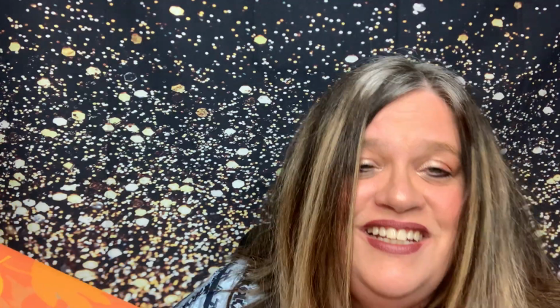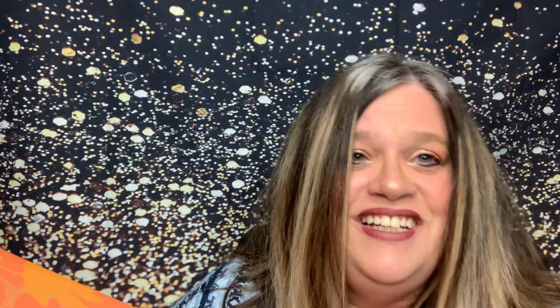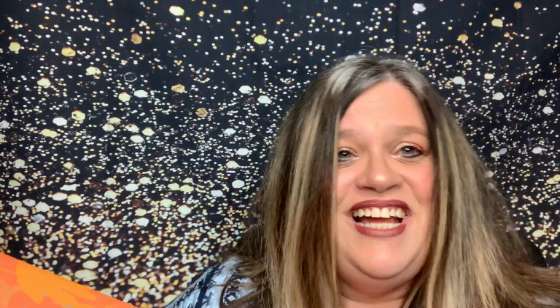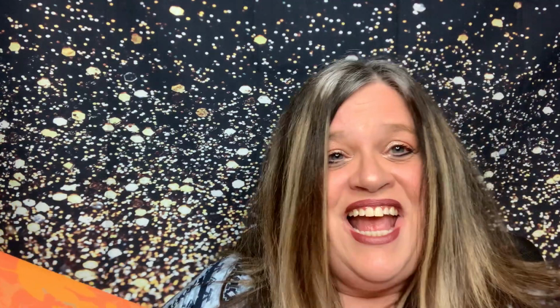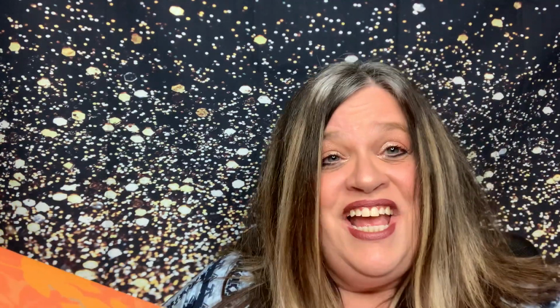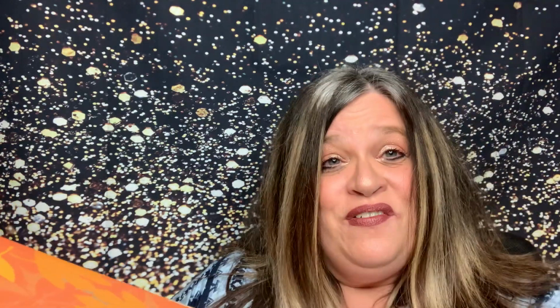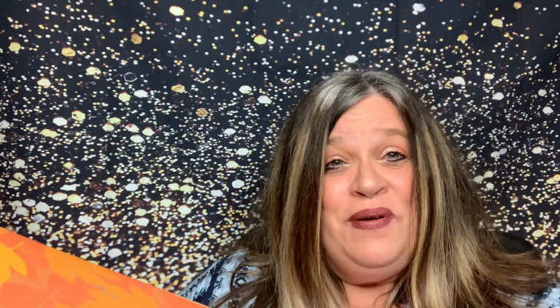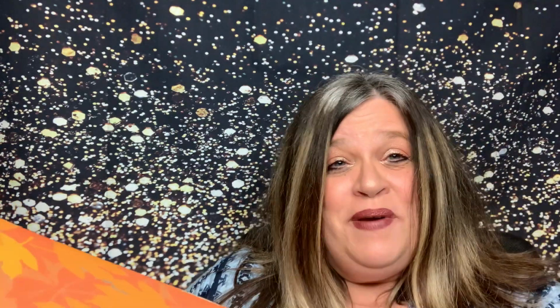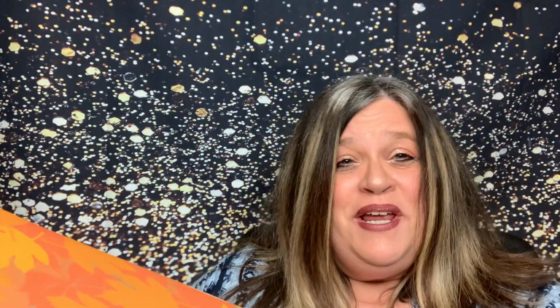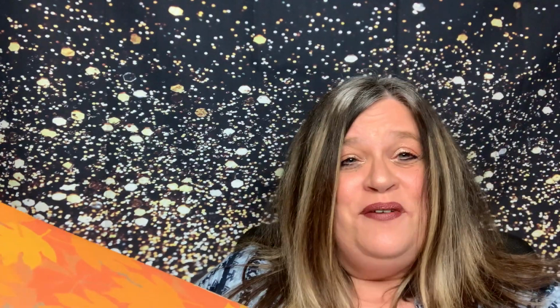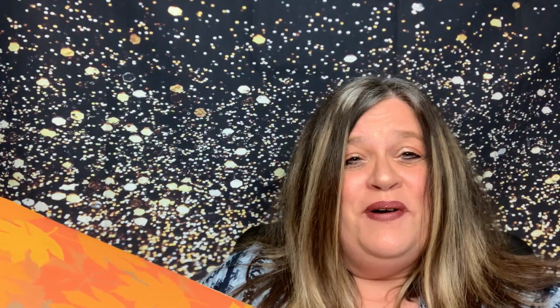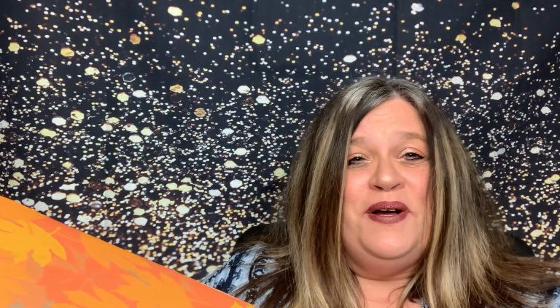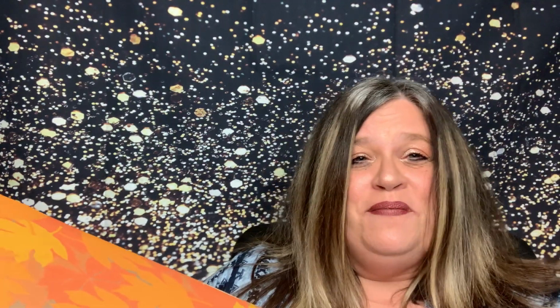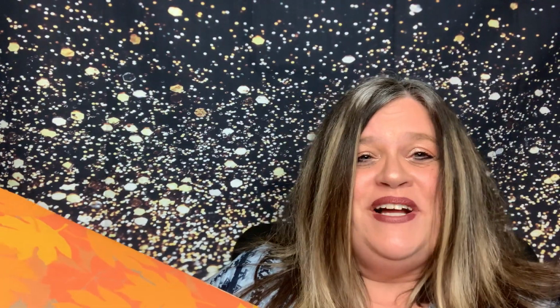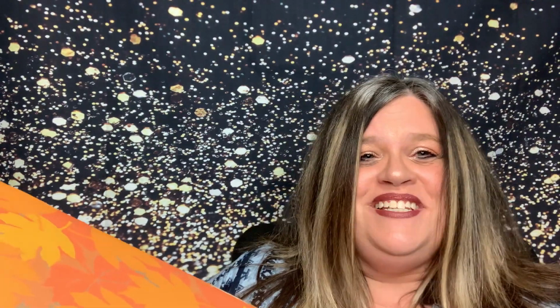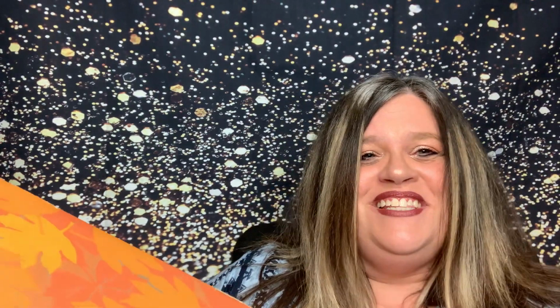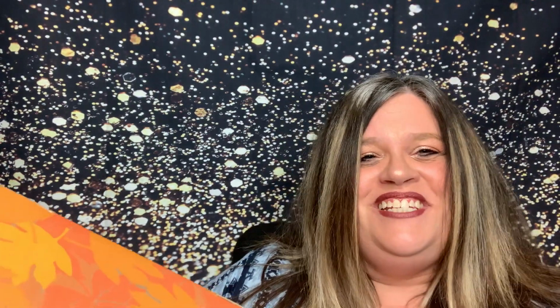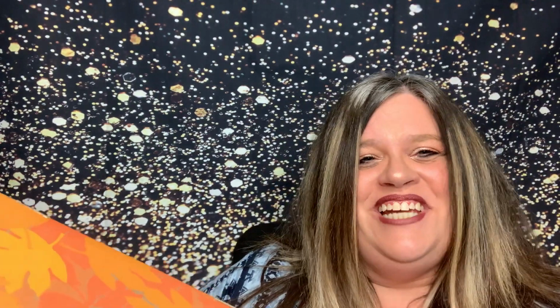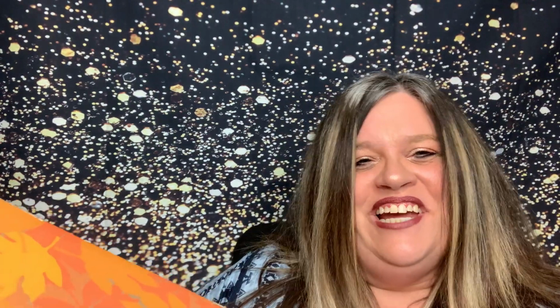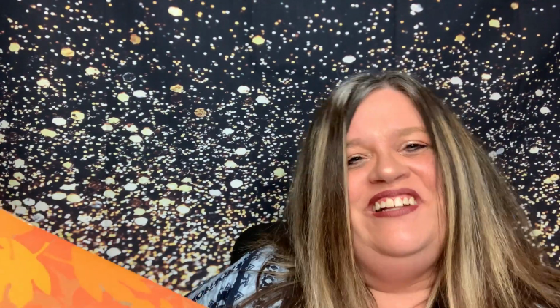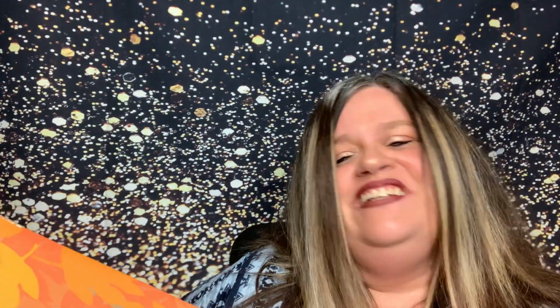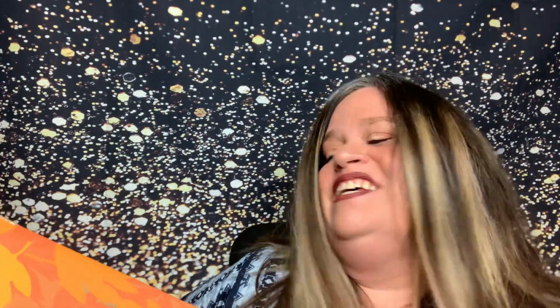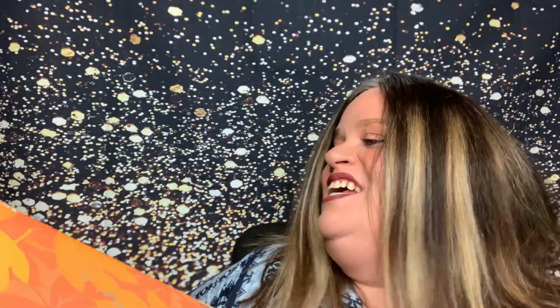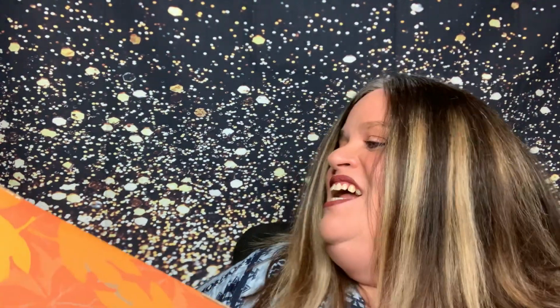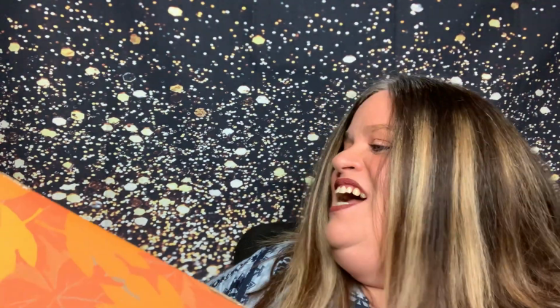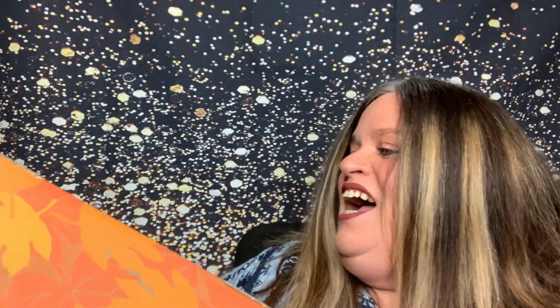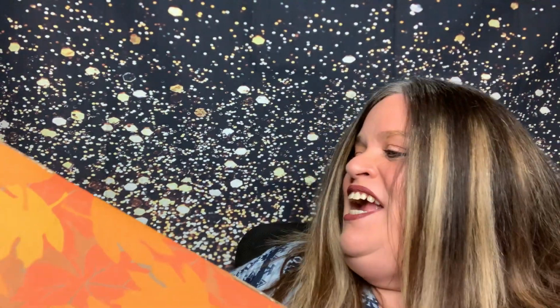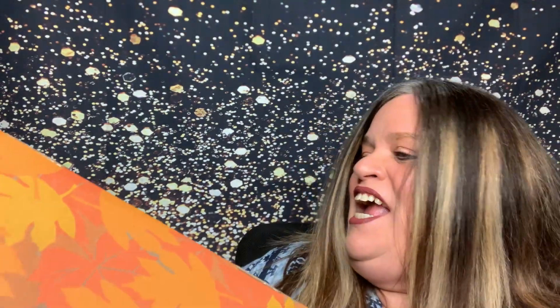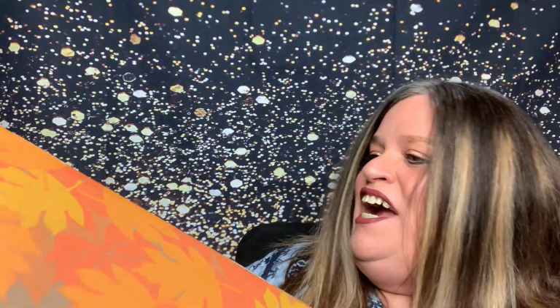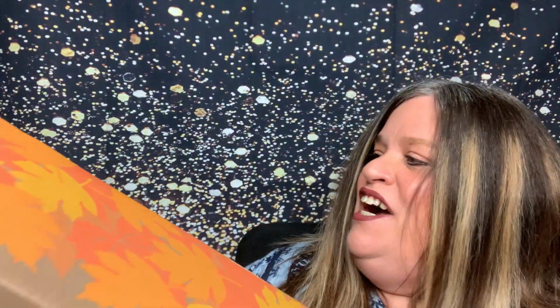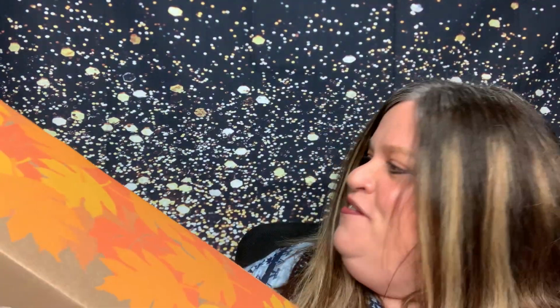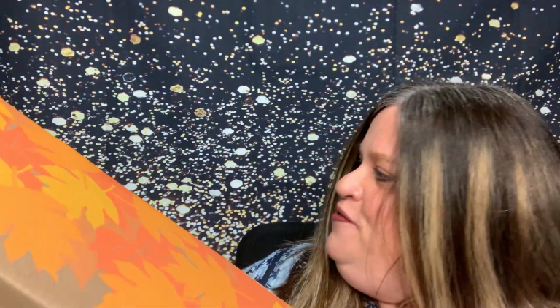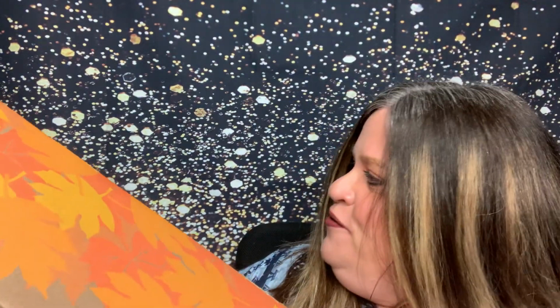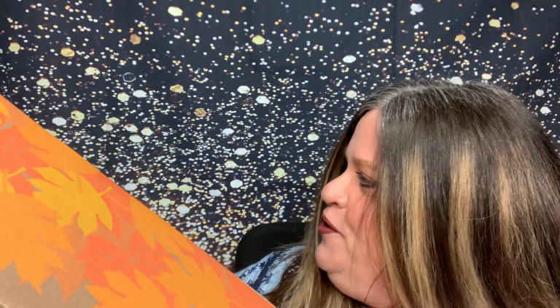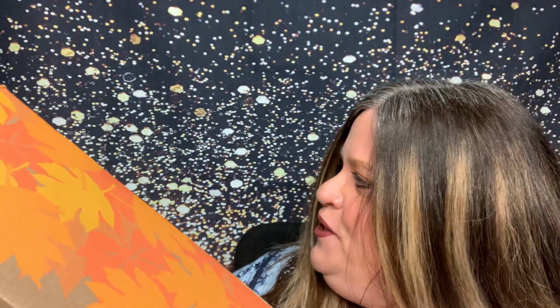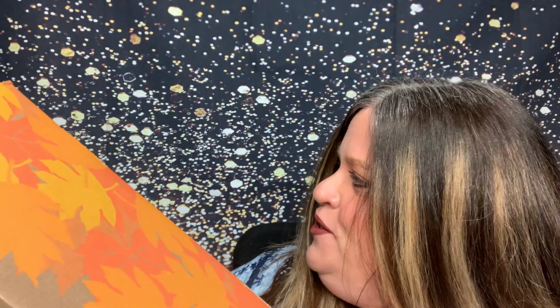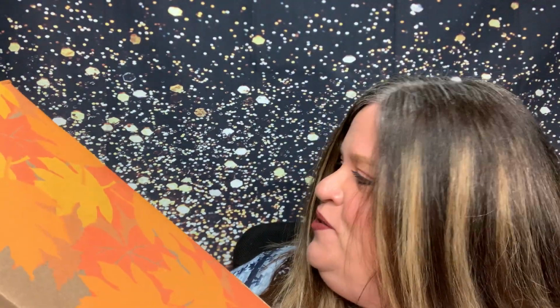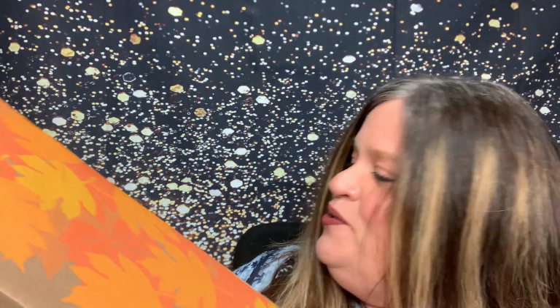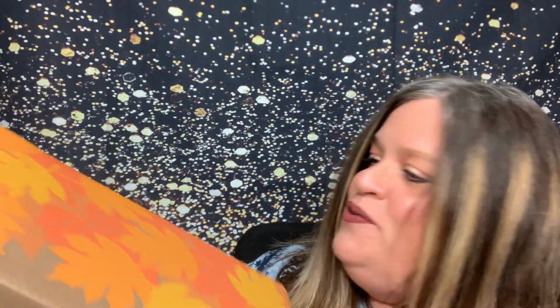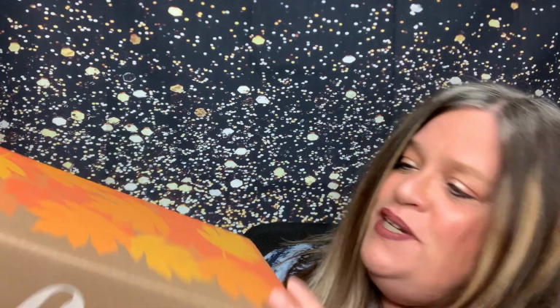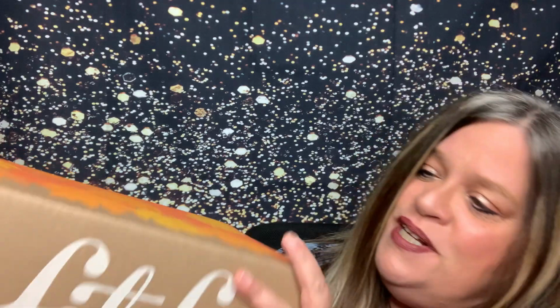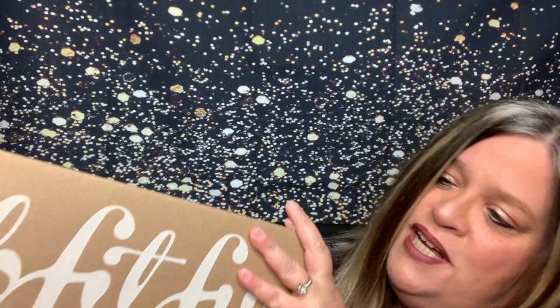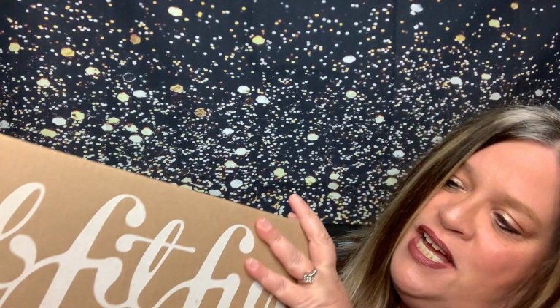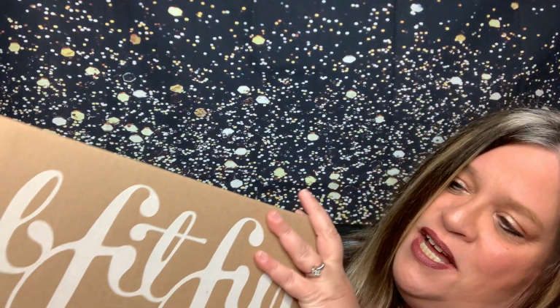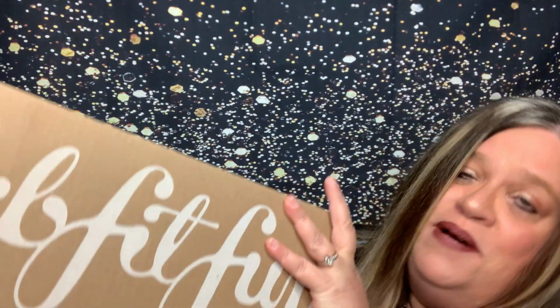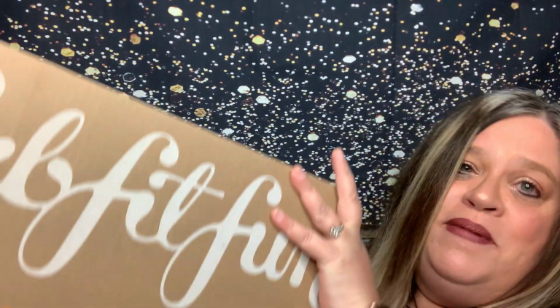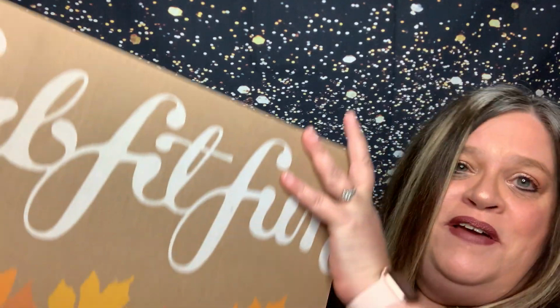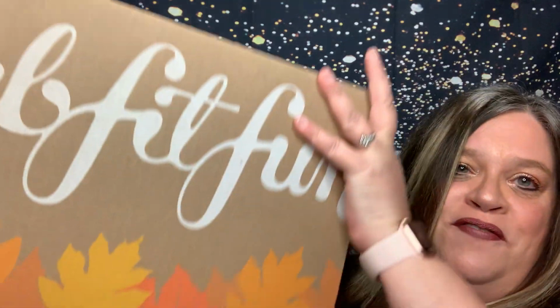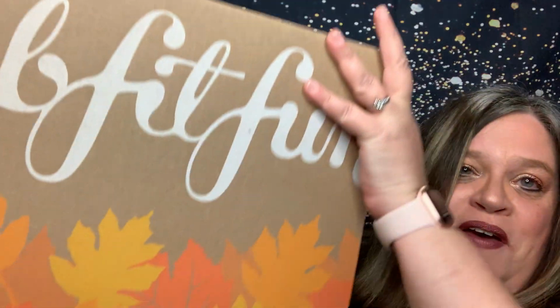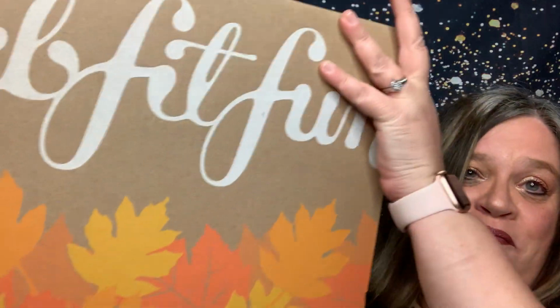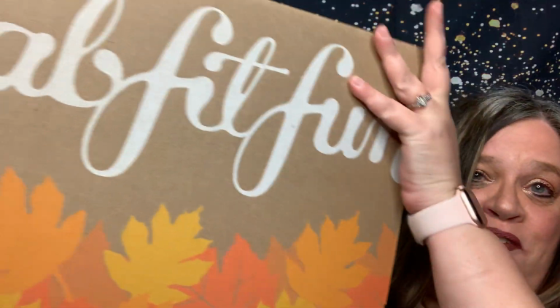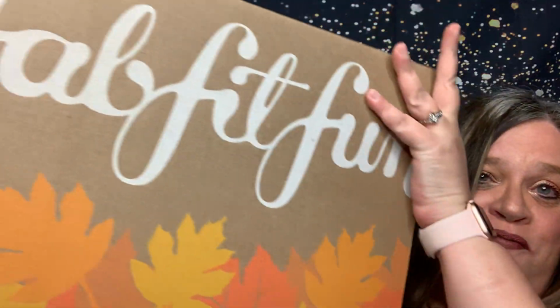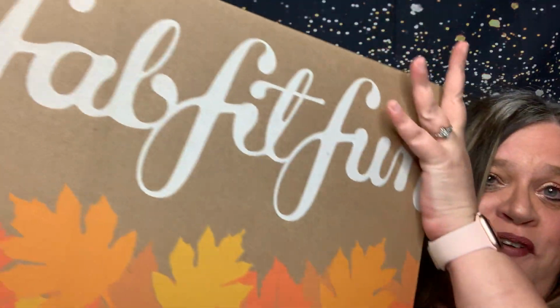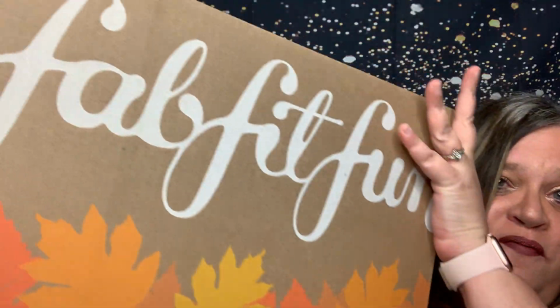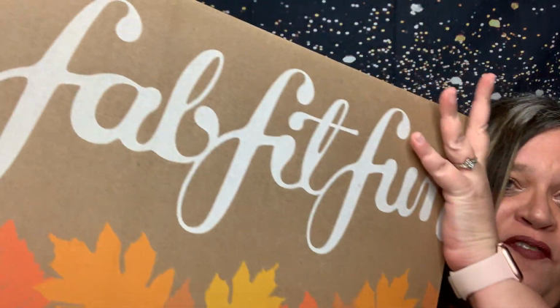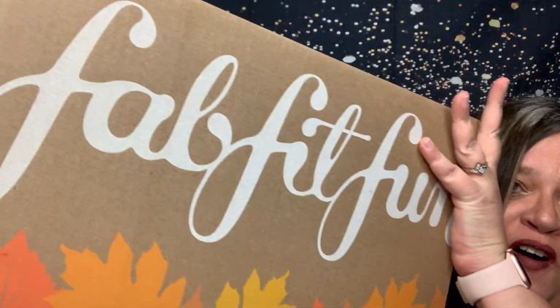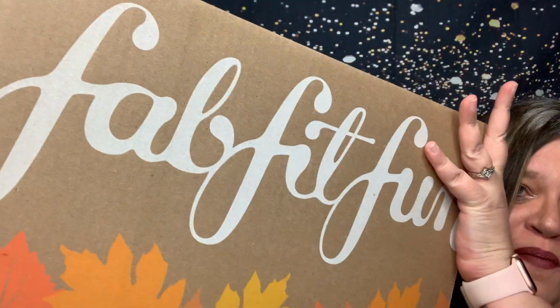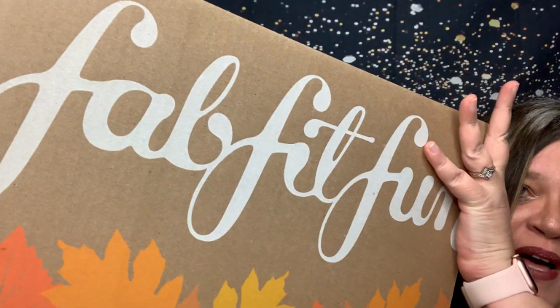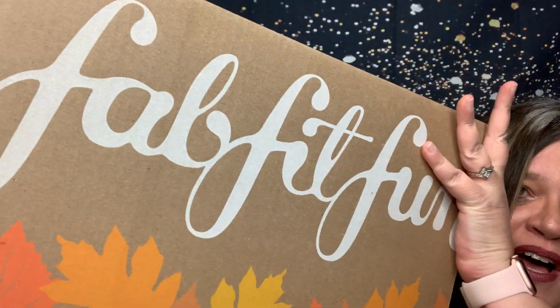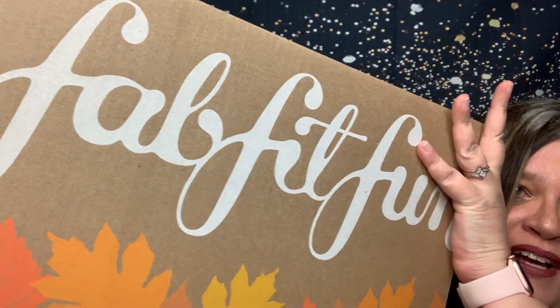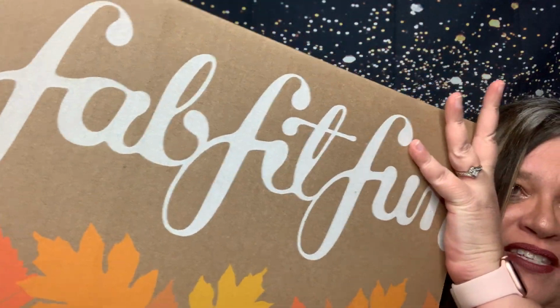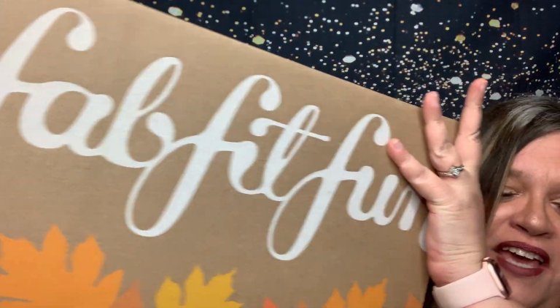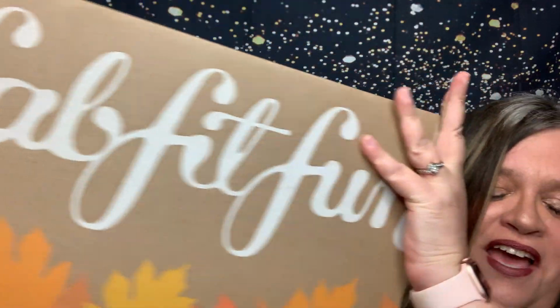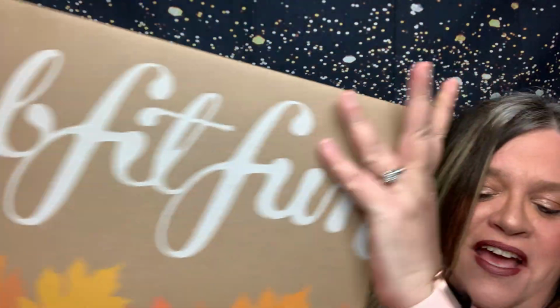Hey everybody, welcome back to the channel. I have for you my FabFitFun Fall Box. Yay!